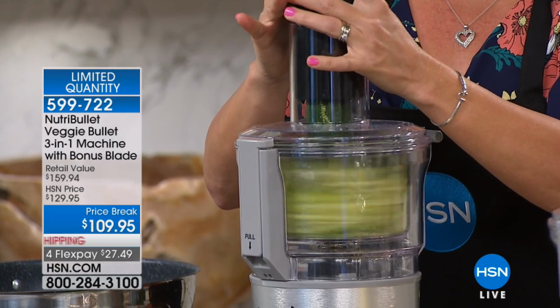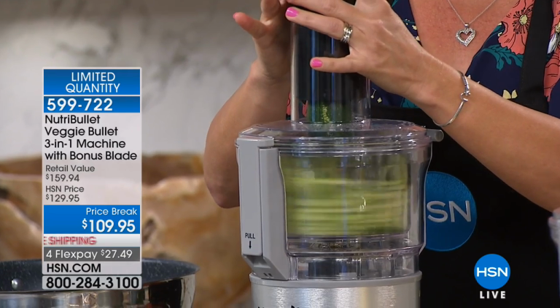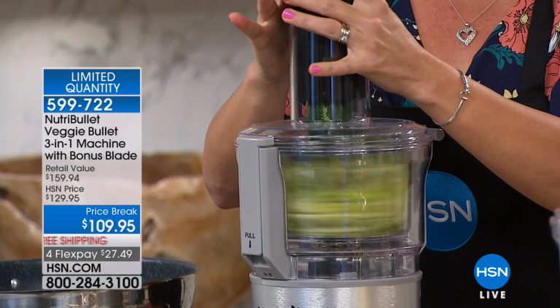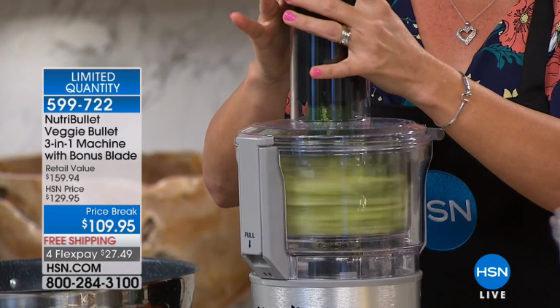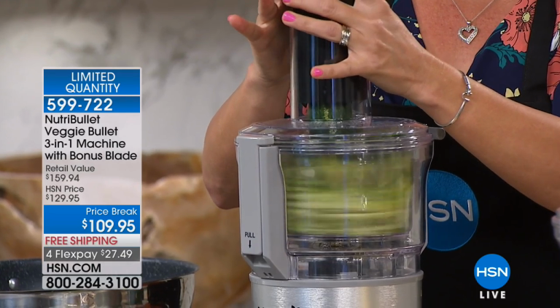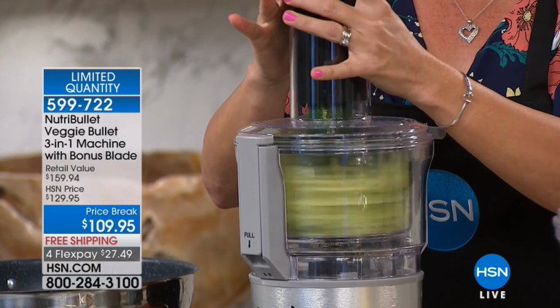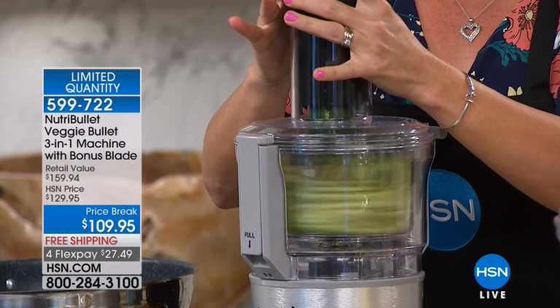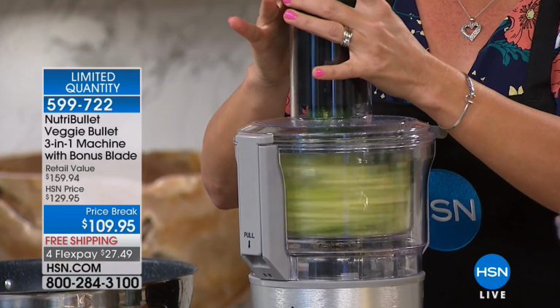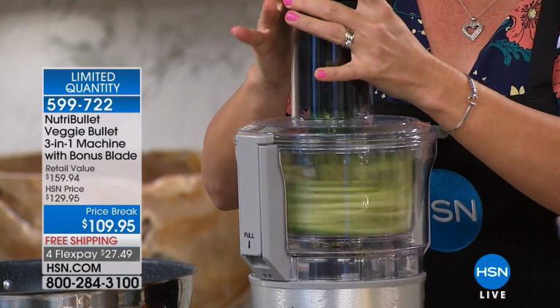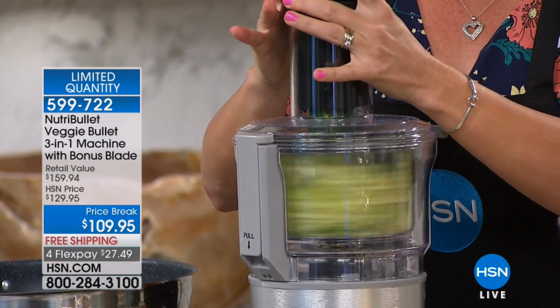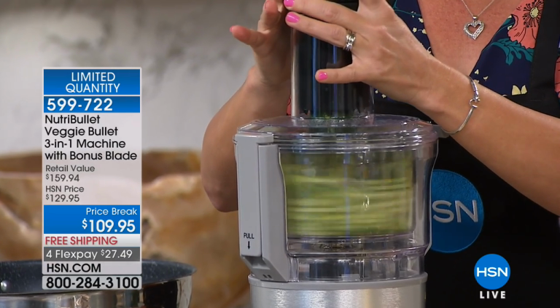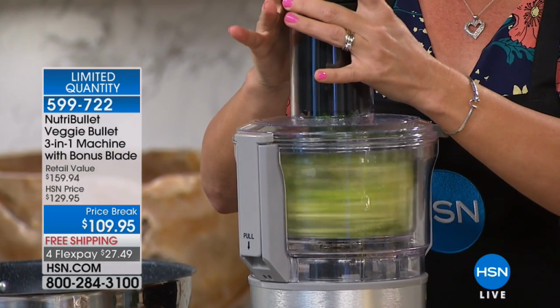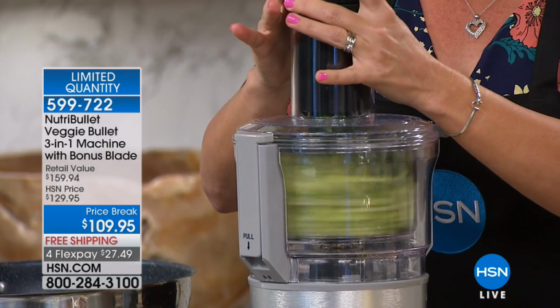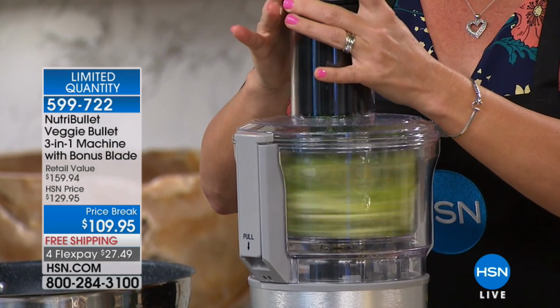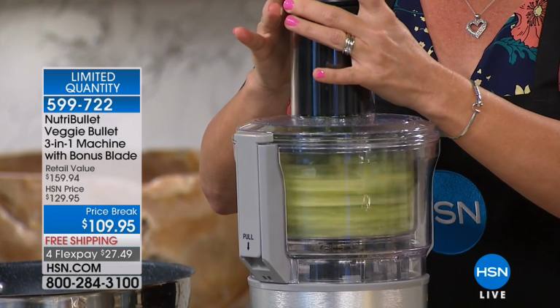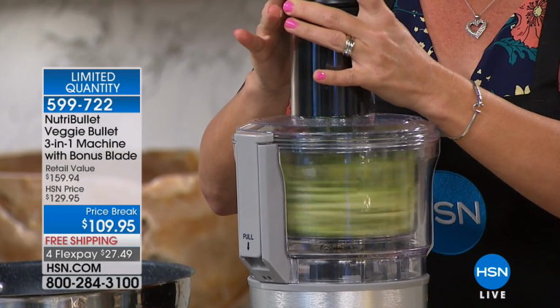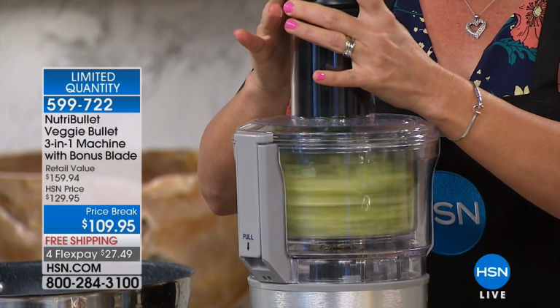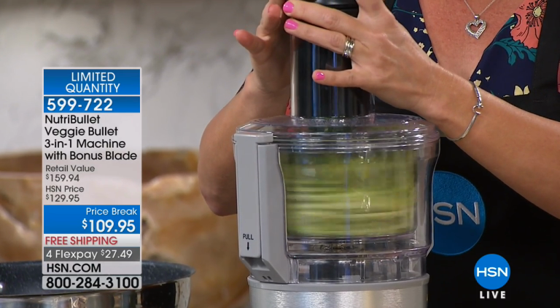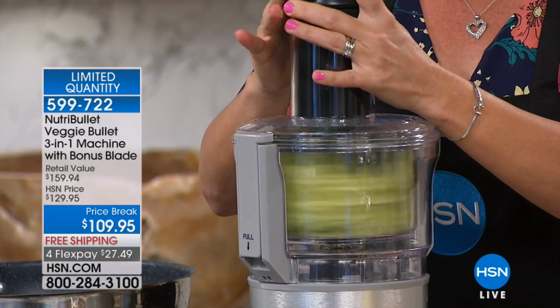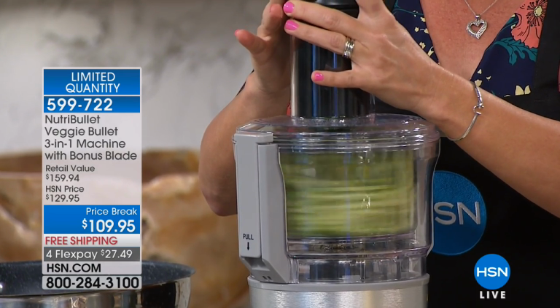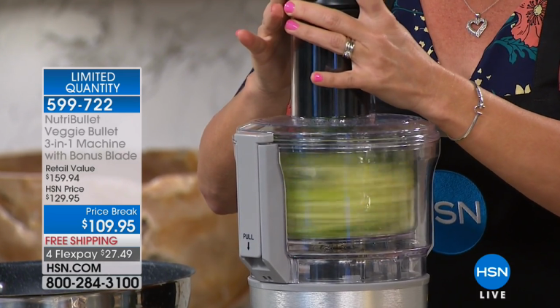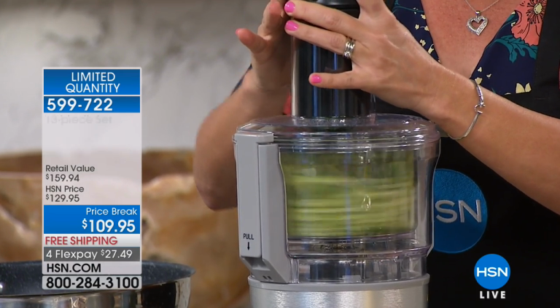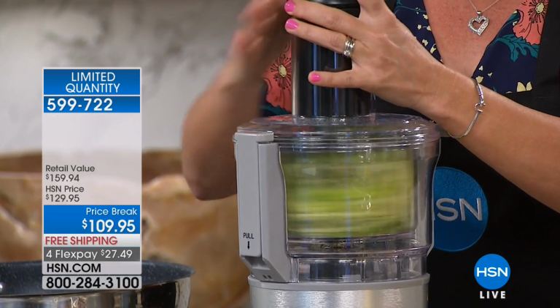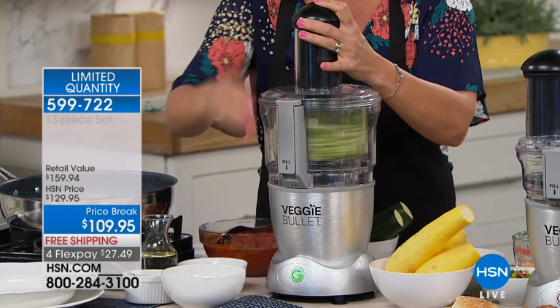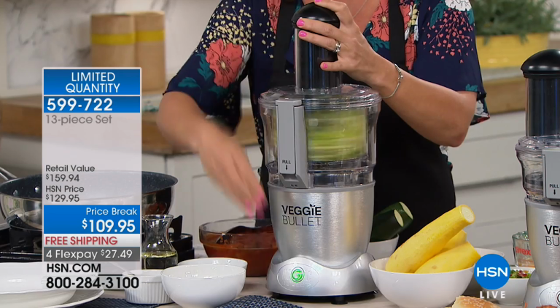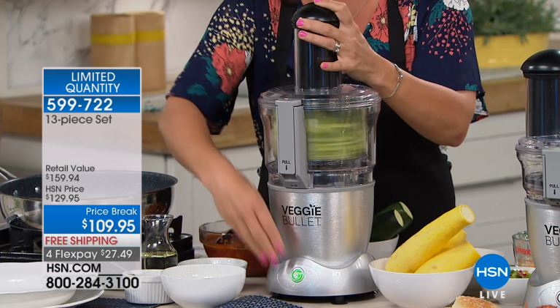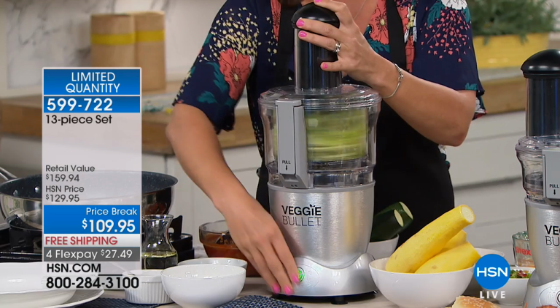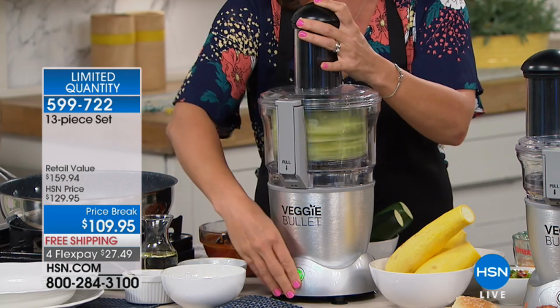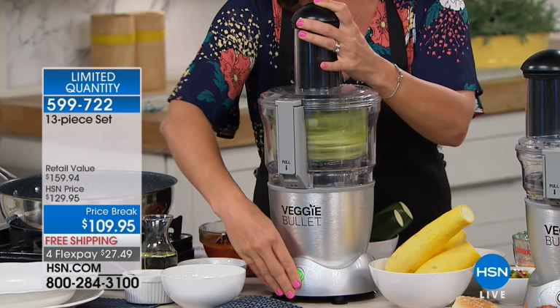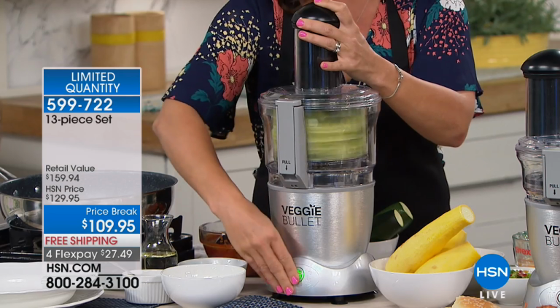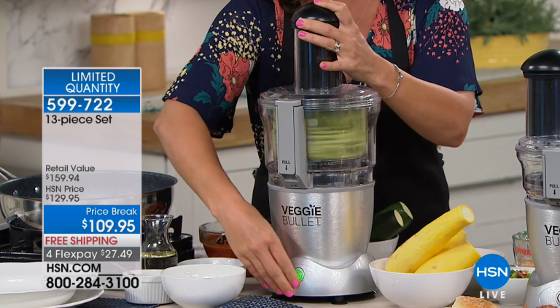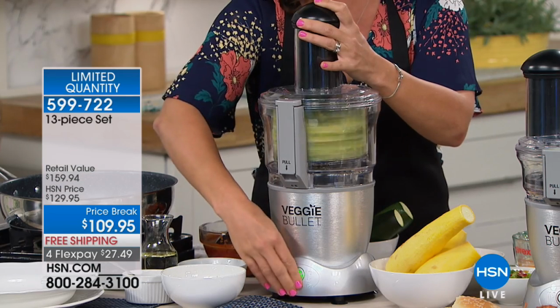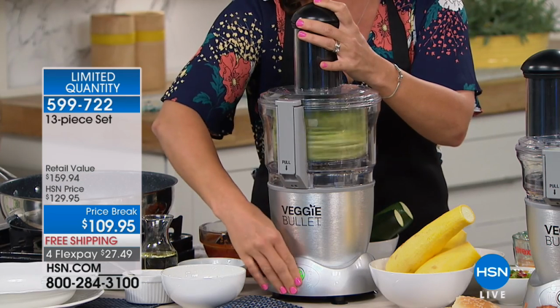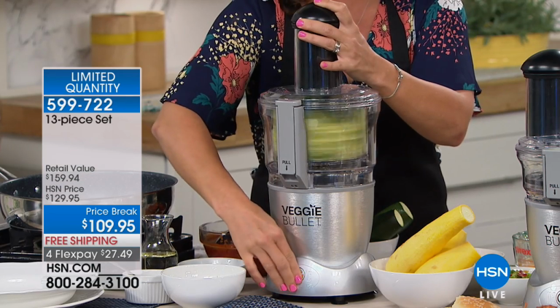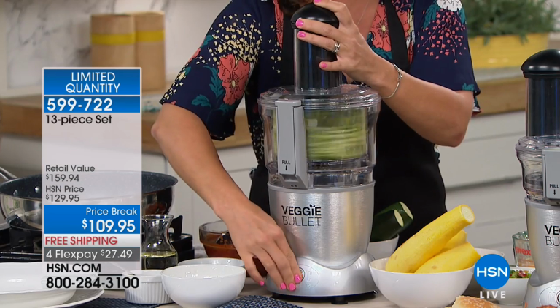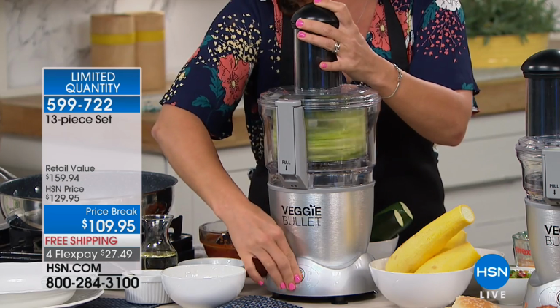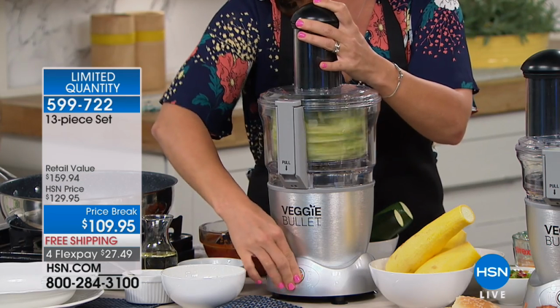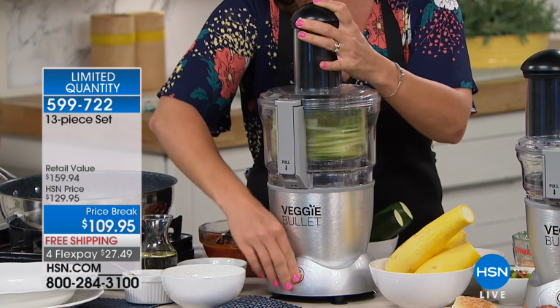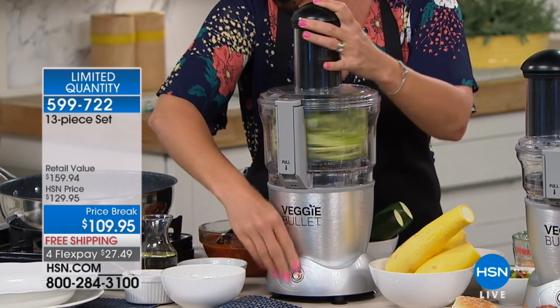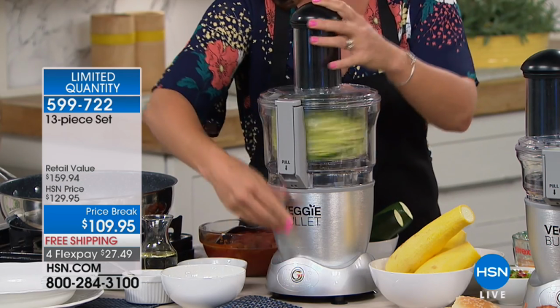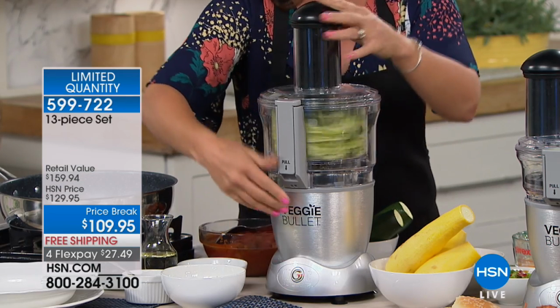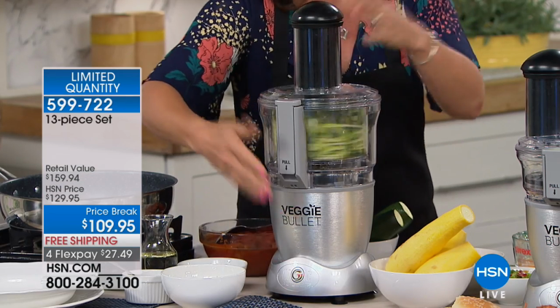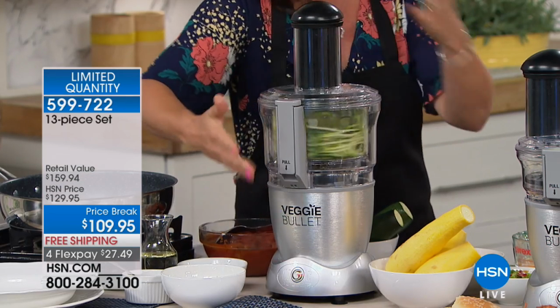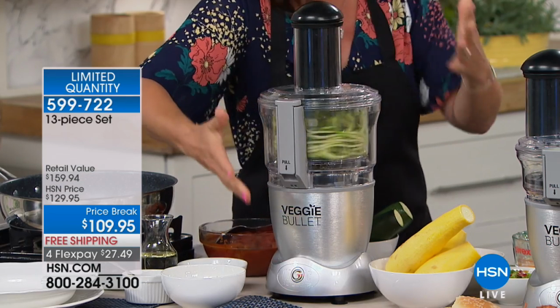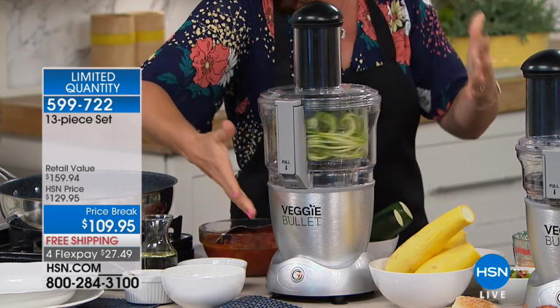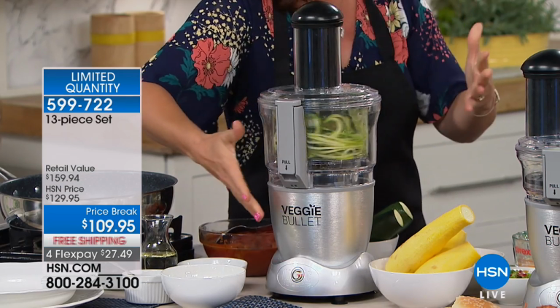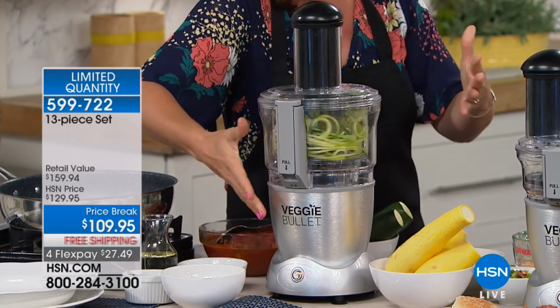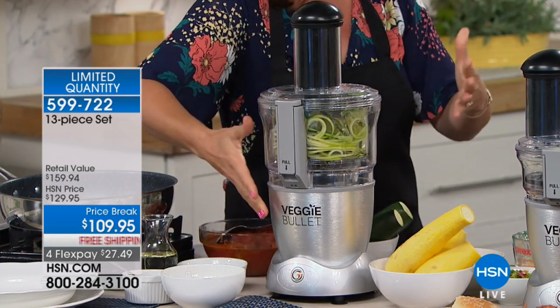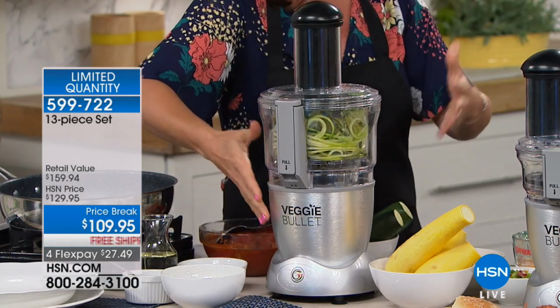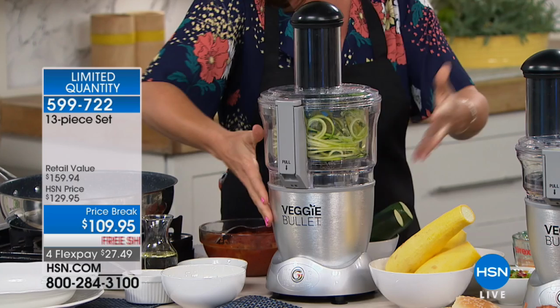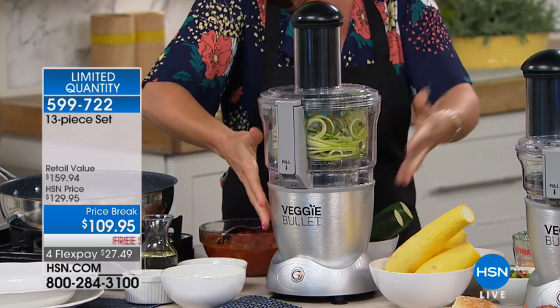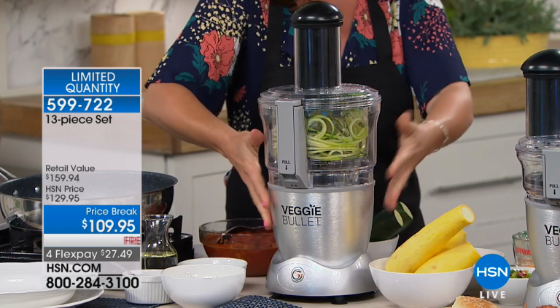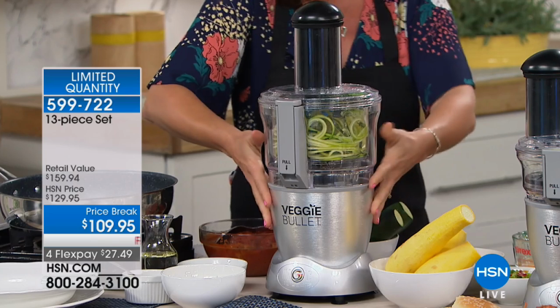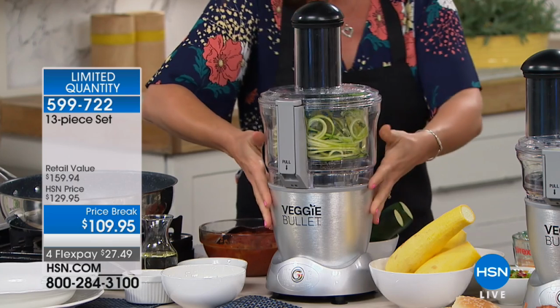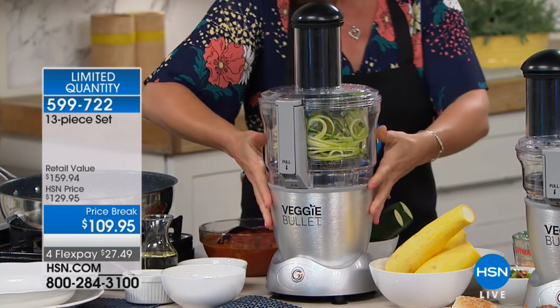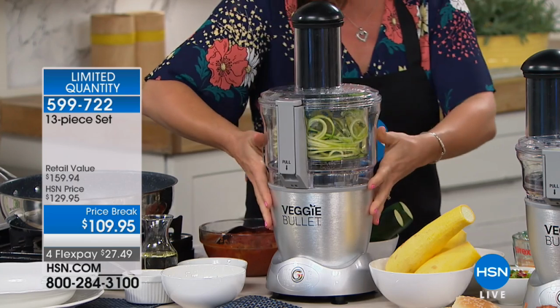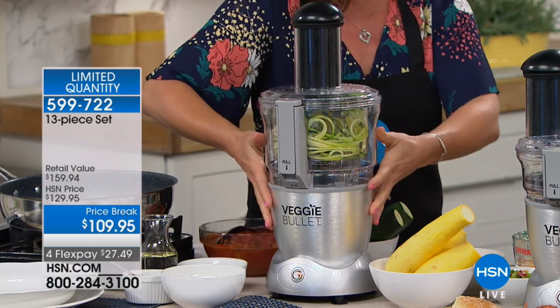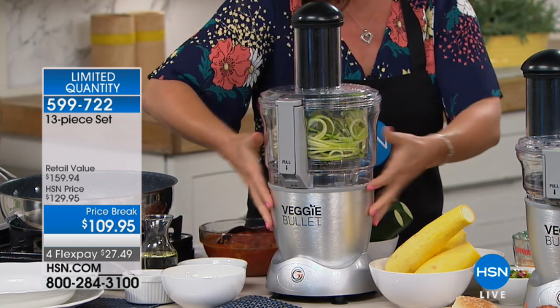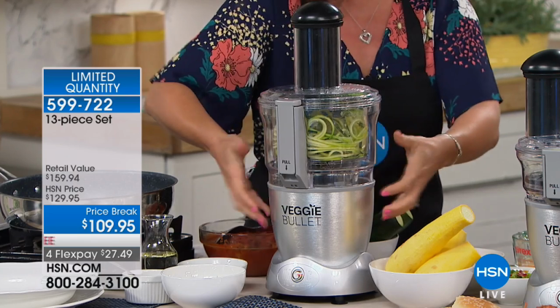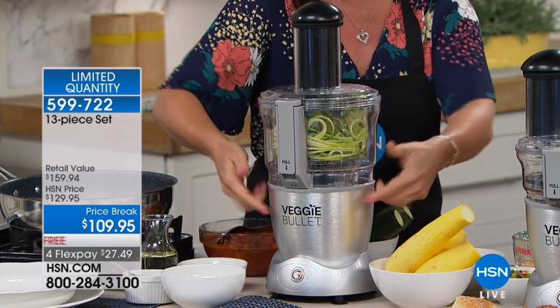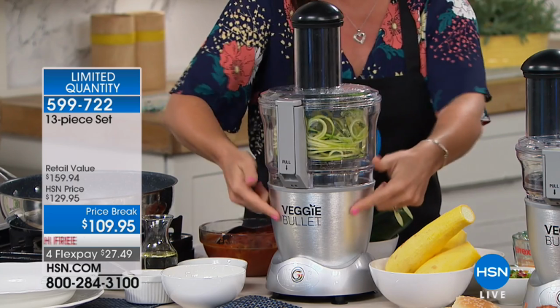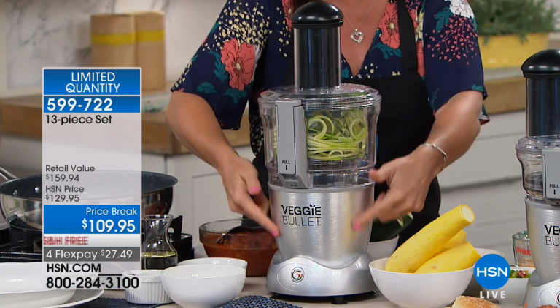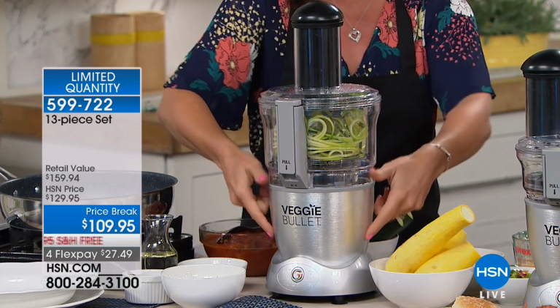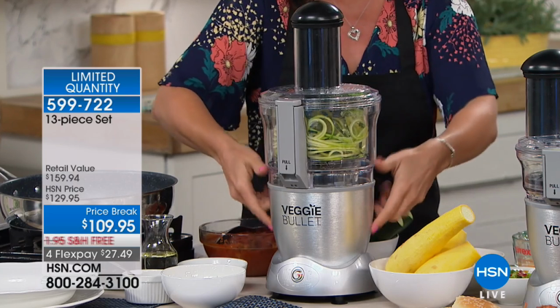If you look at it, the base when I'm done — this is the base of your Veggie Bullet. This is part of the NutriBullet family.